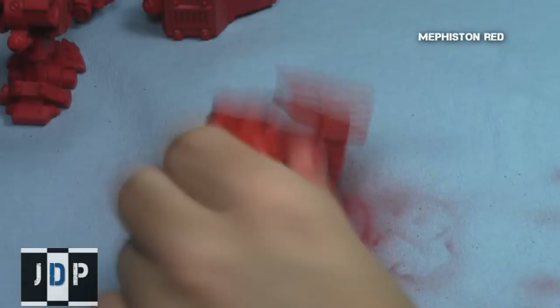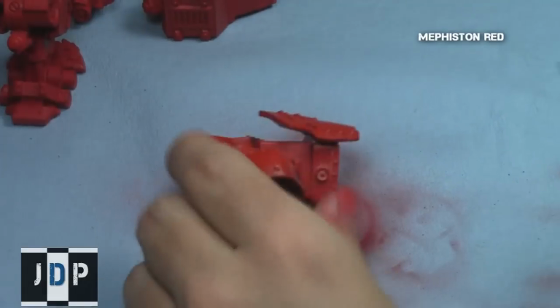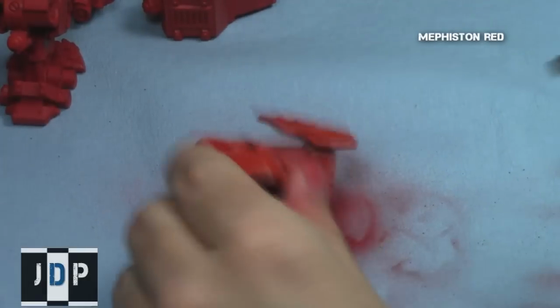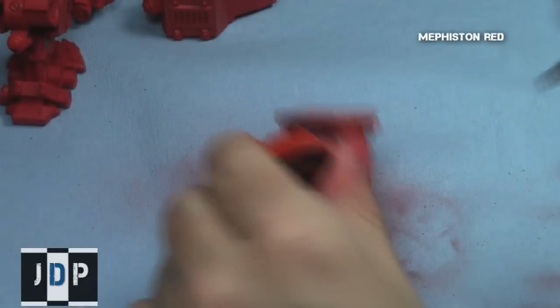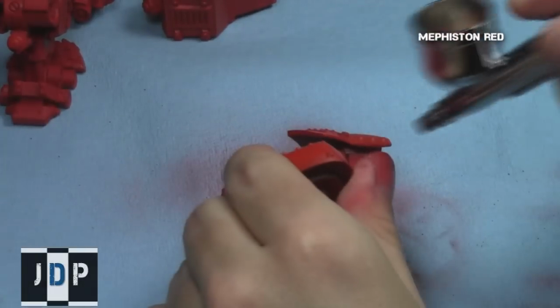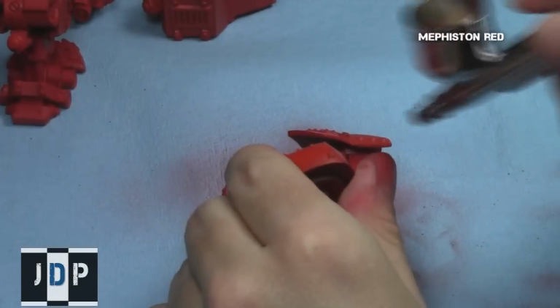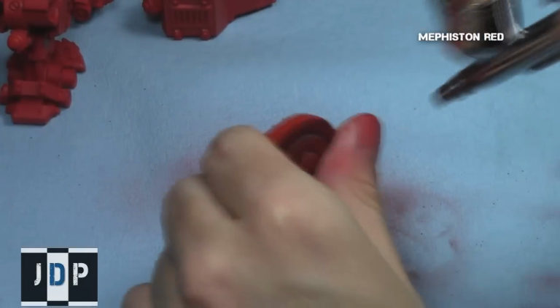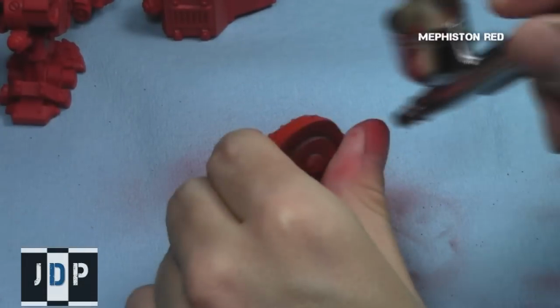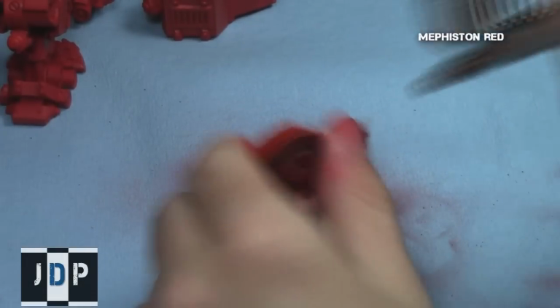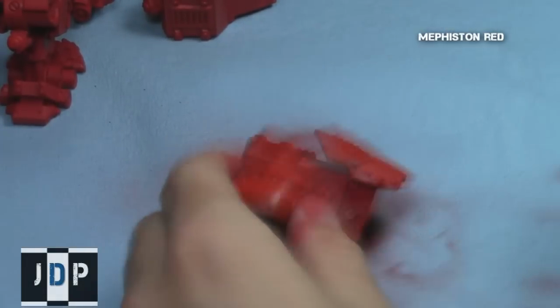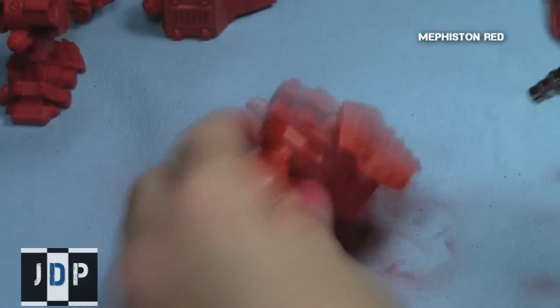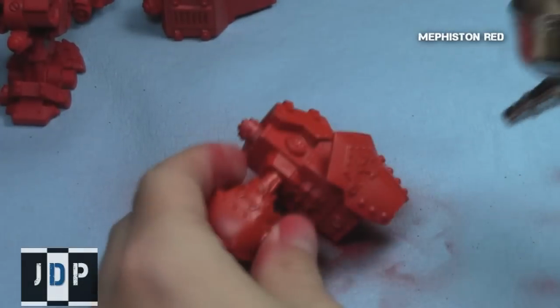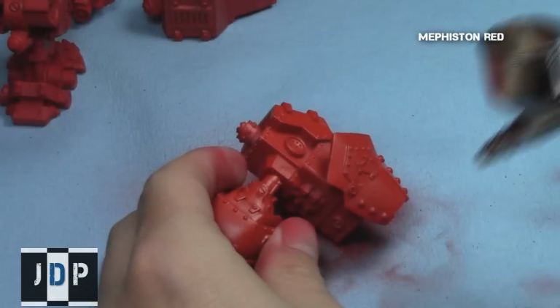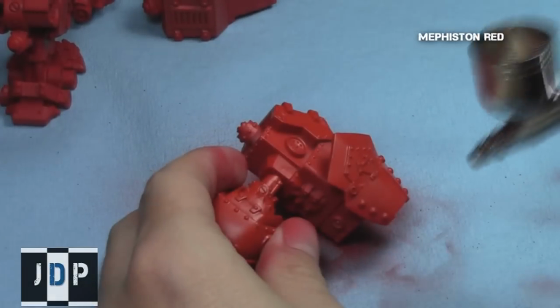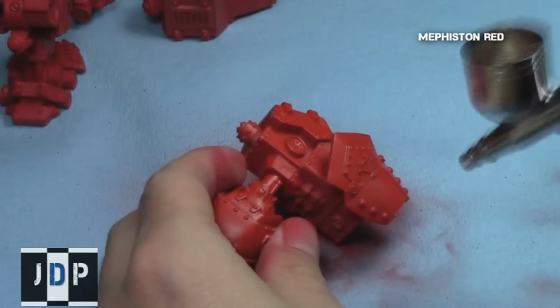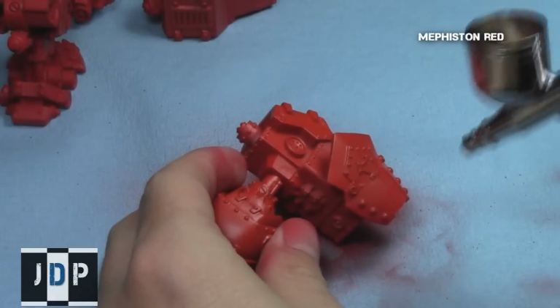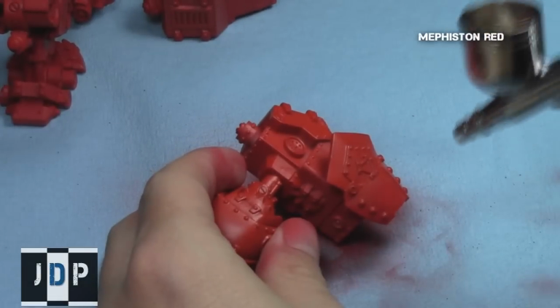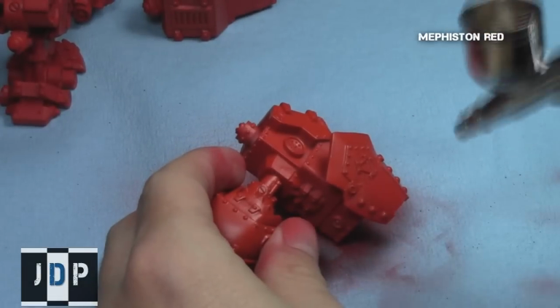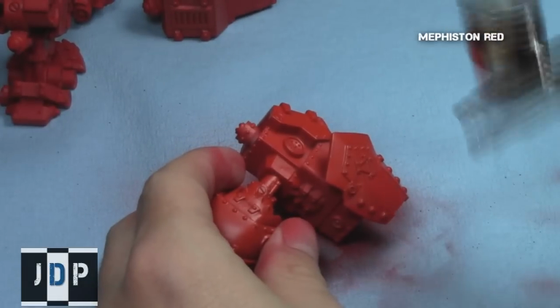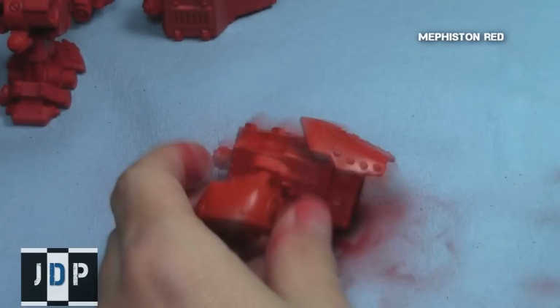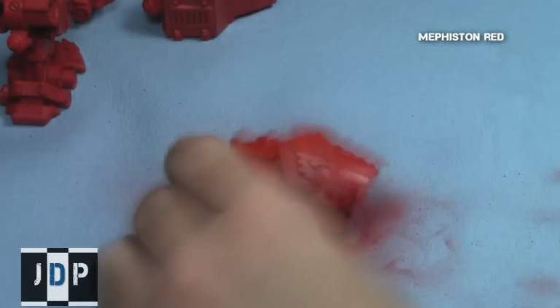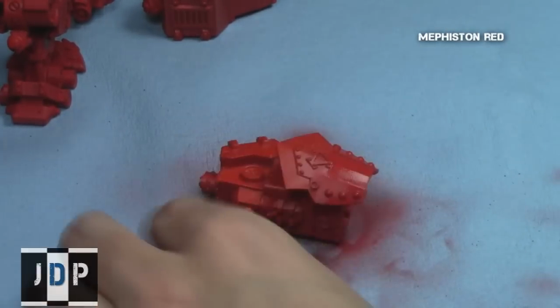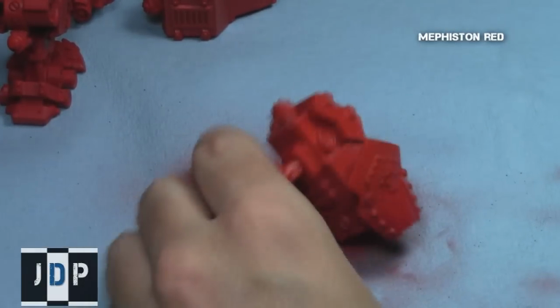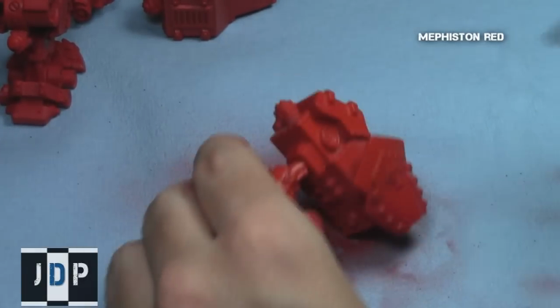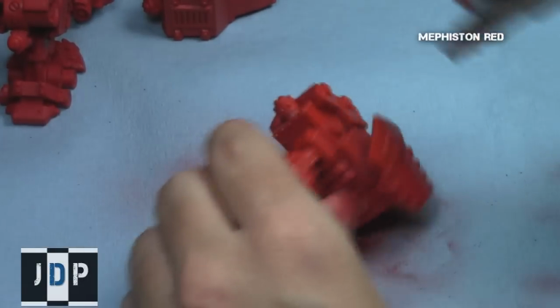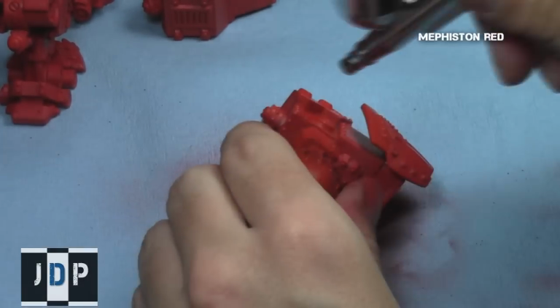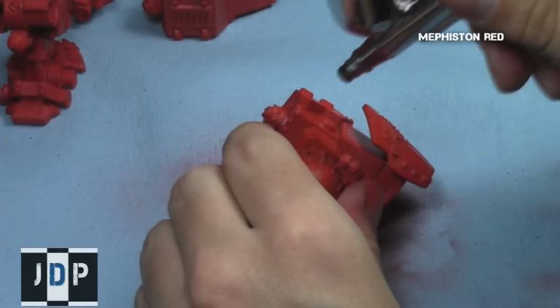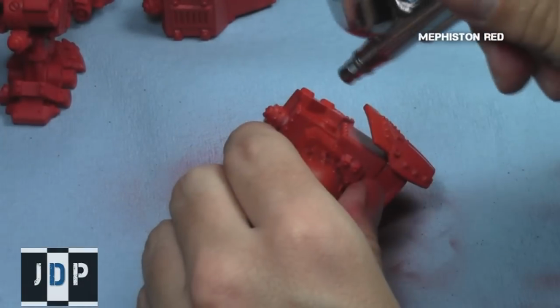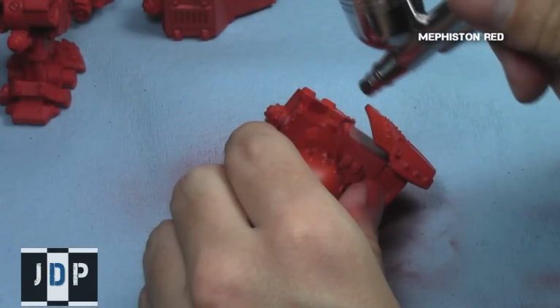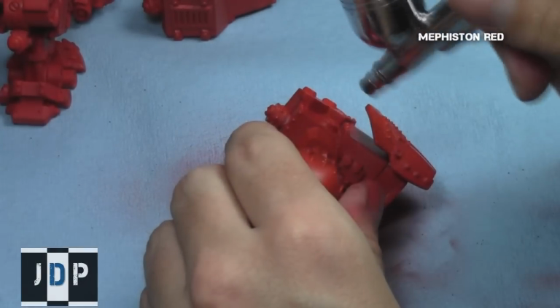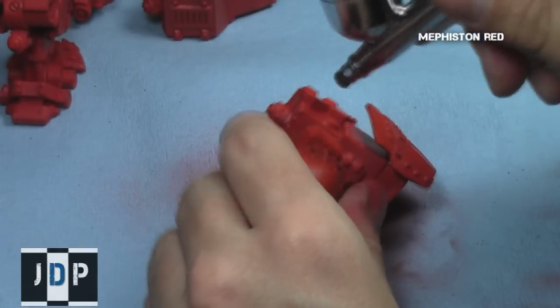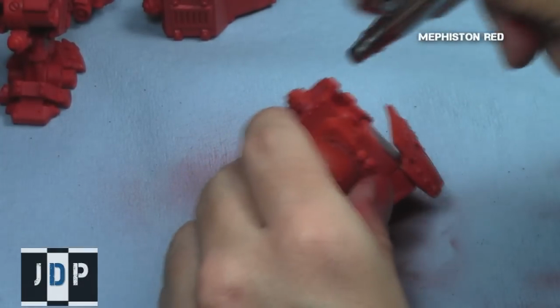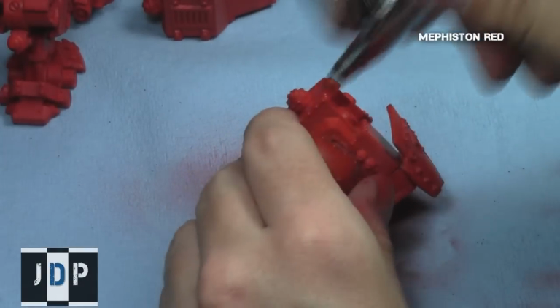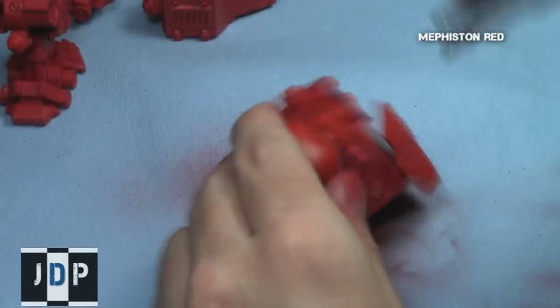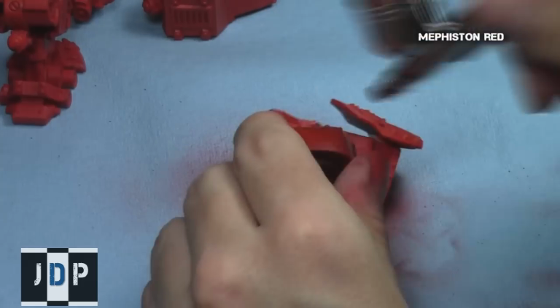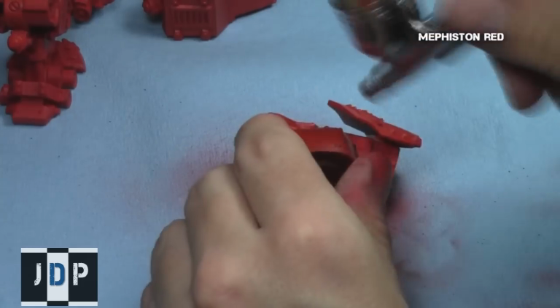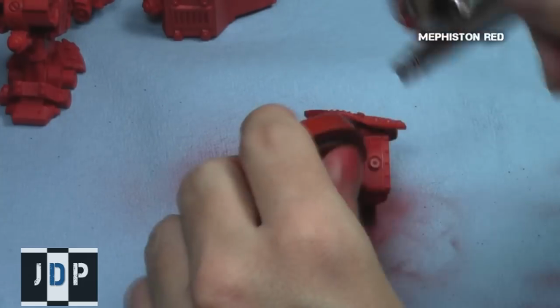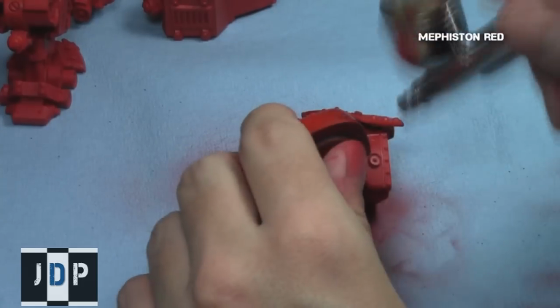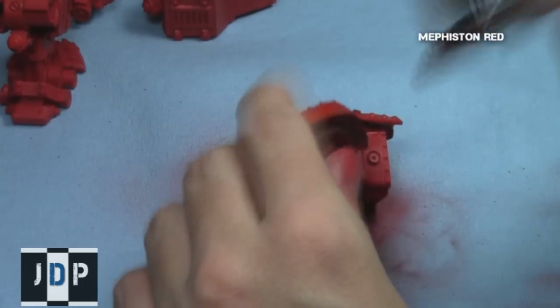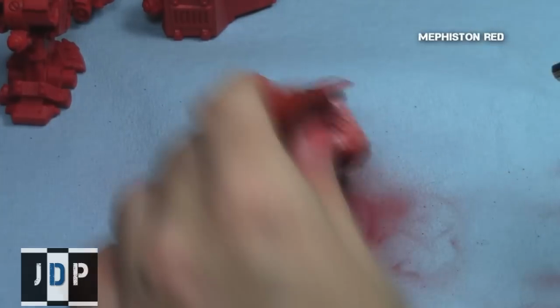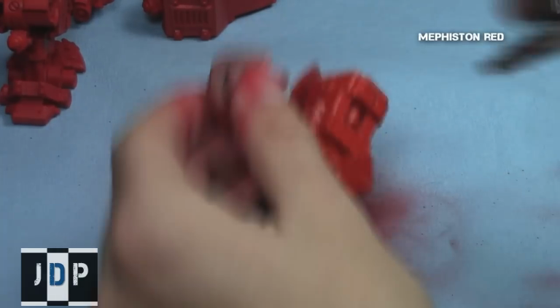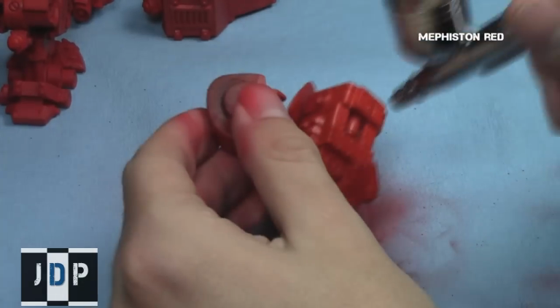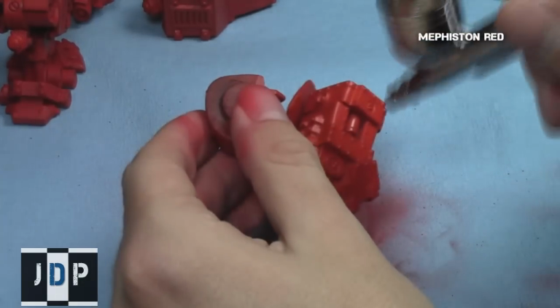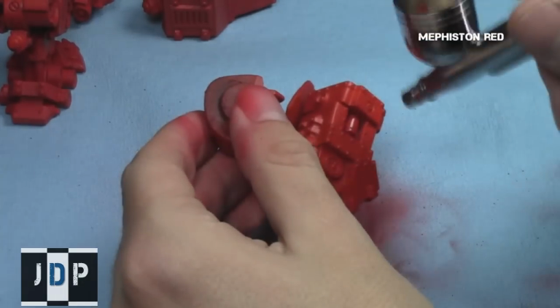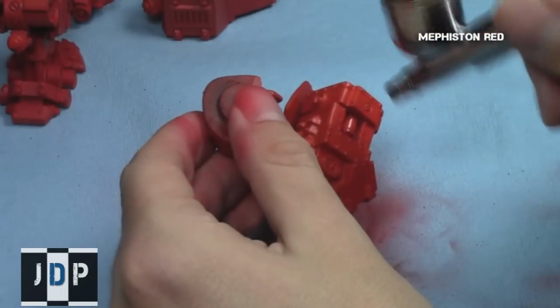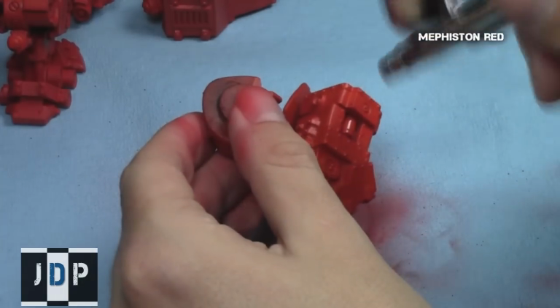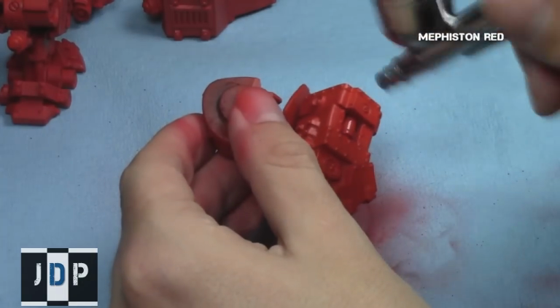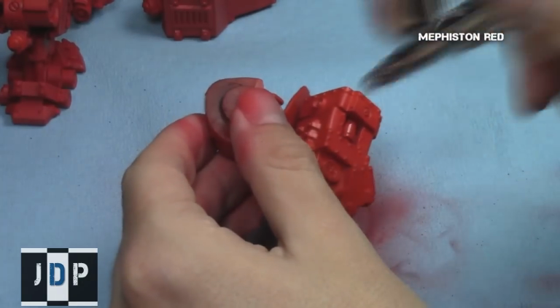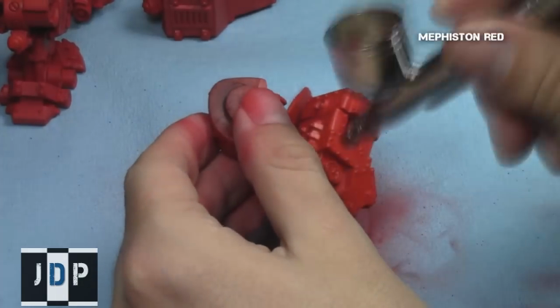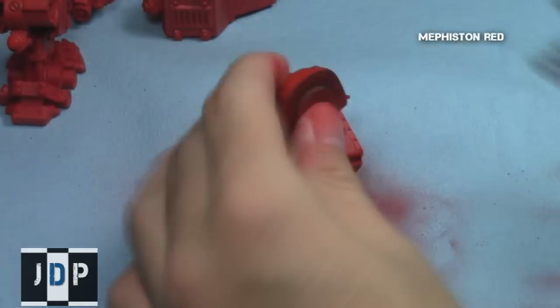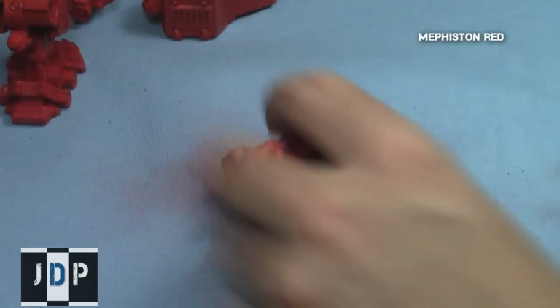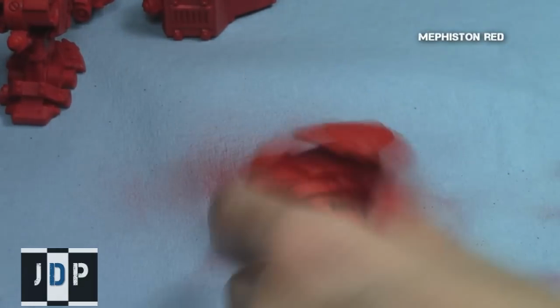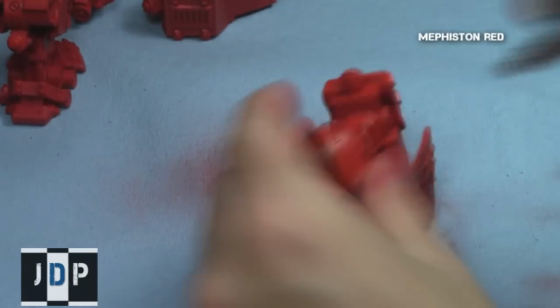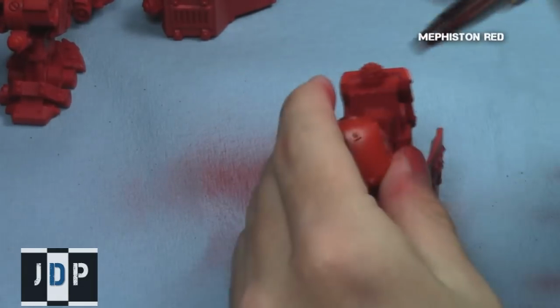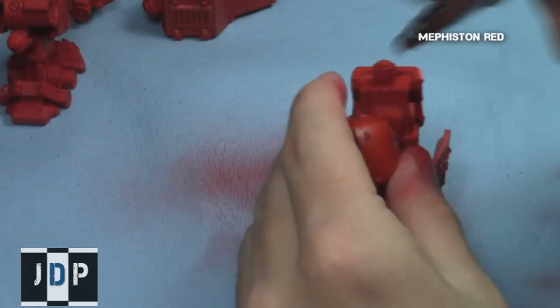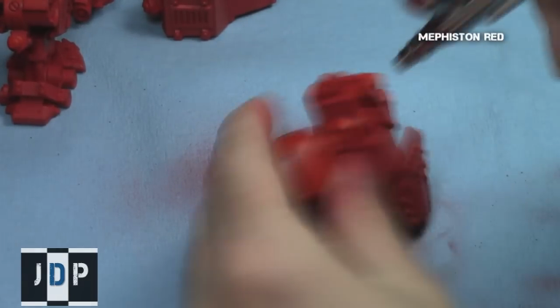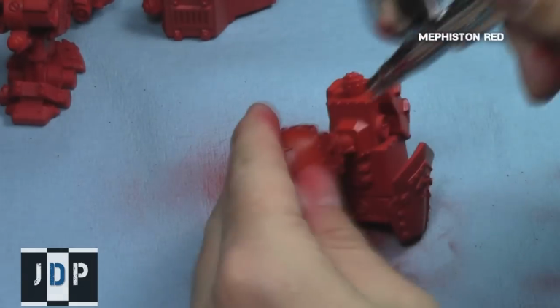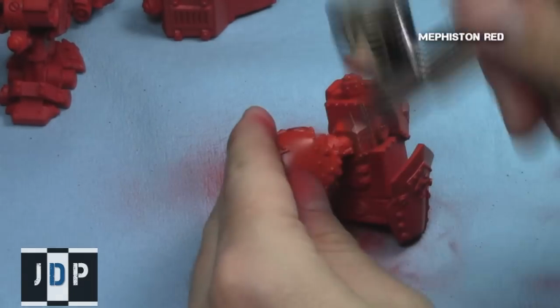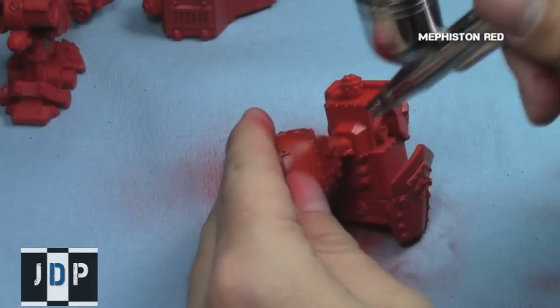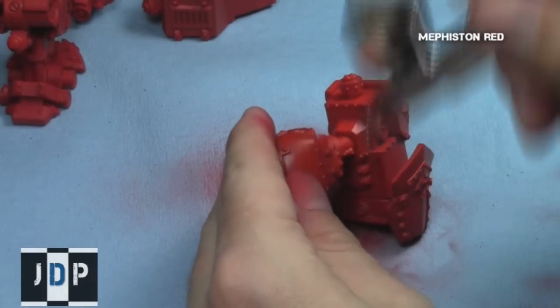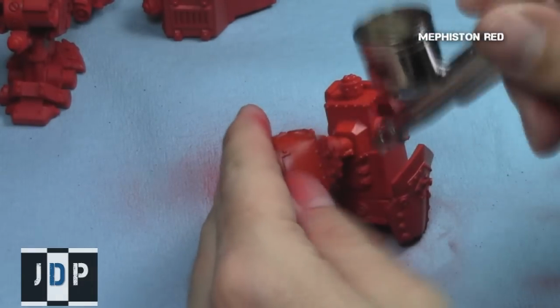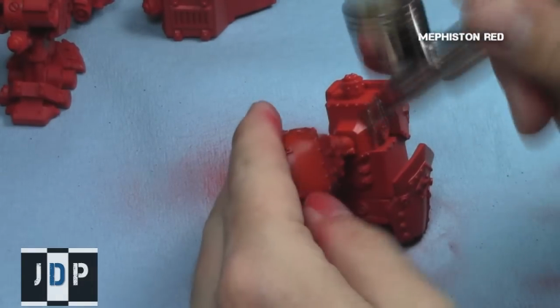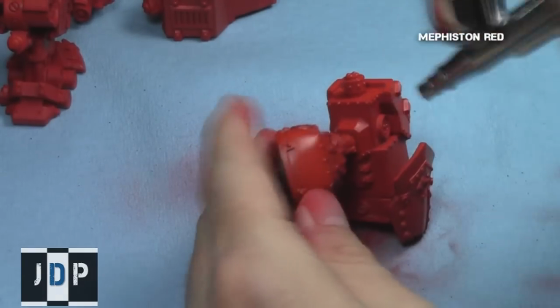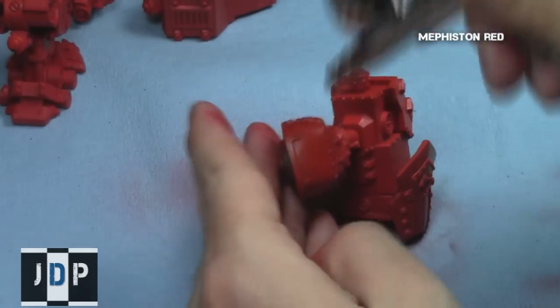I also tried to do a gradient on the shields, going from lightness at the top to darkness at the bottom of the shields.